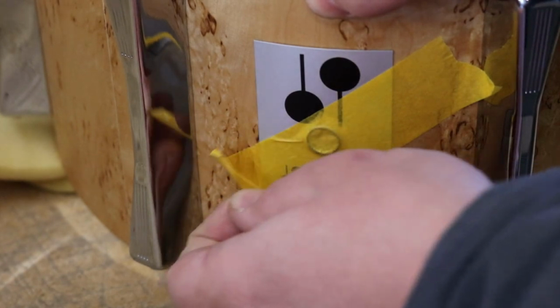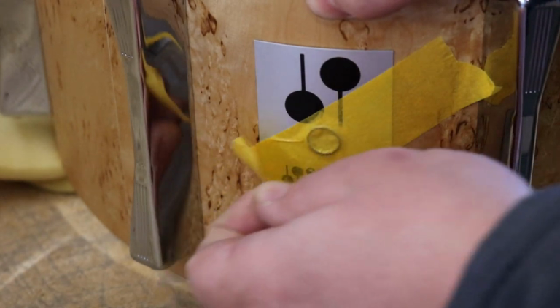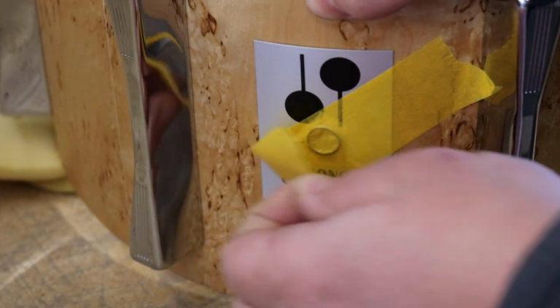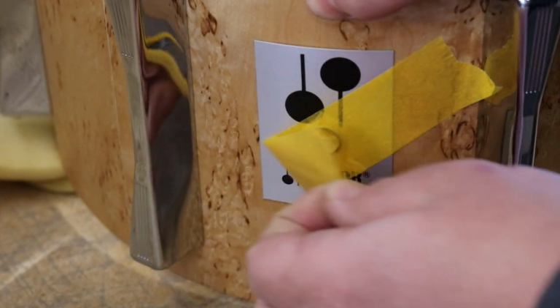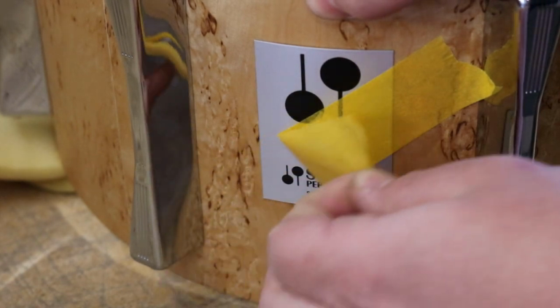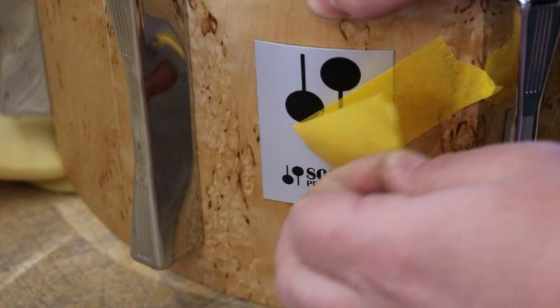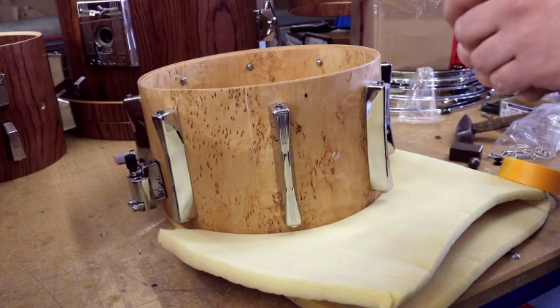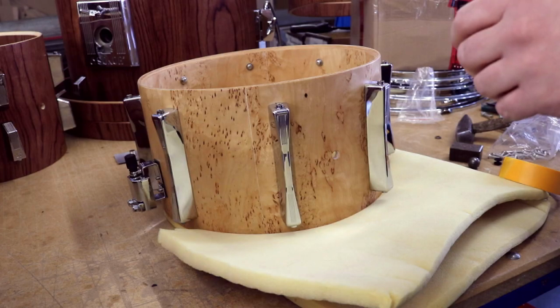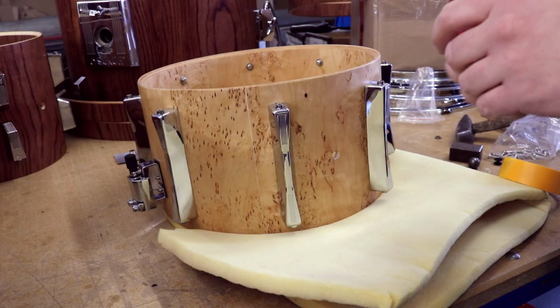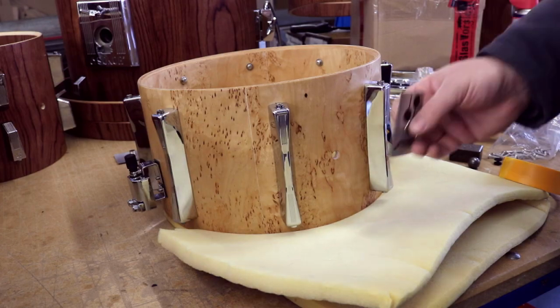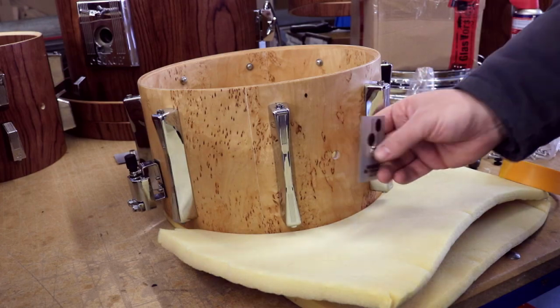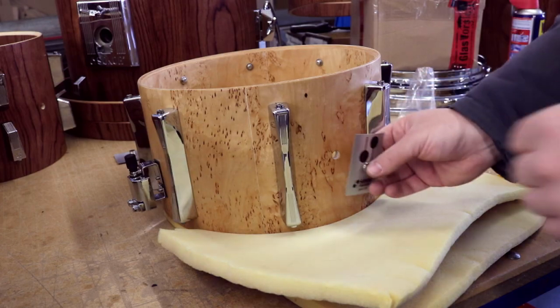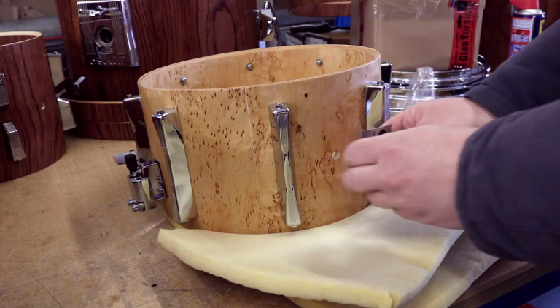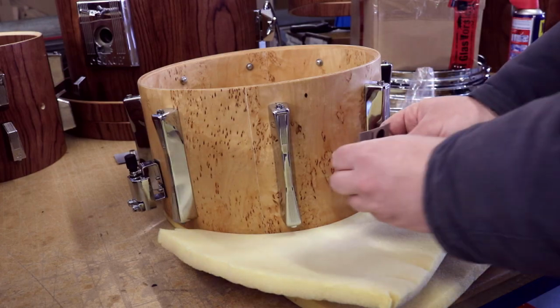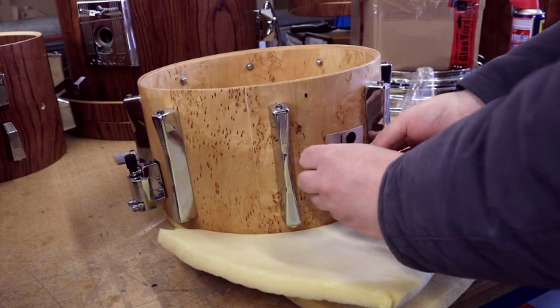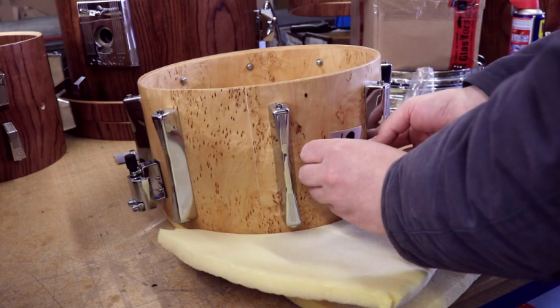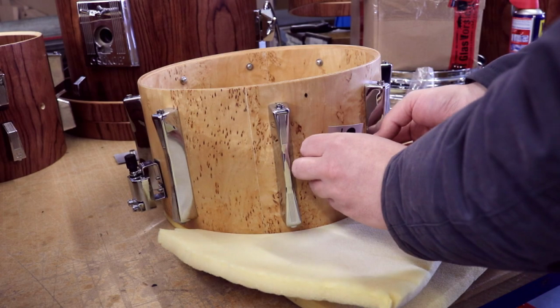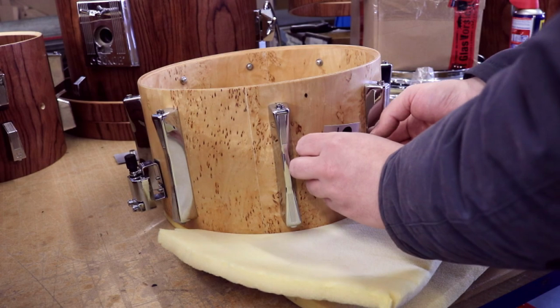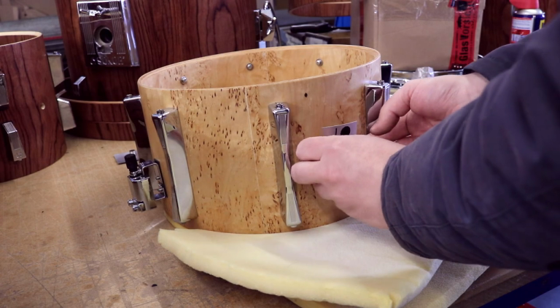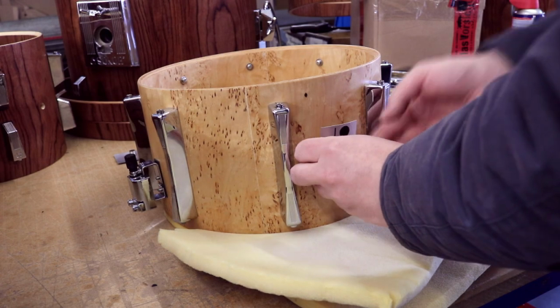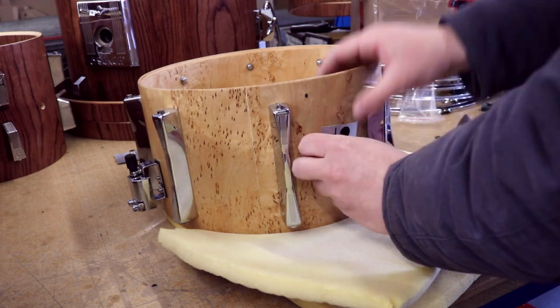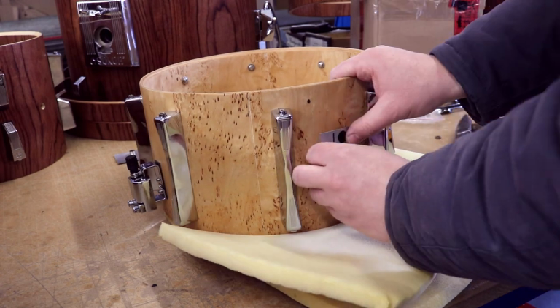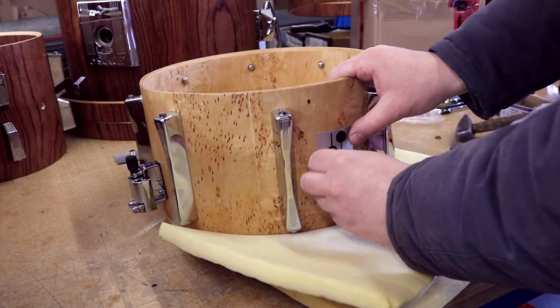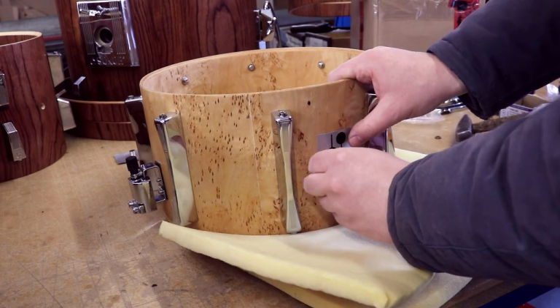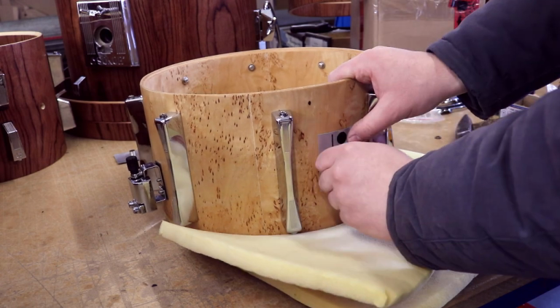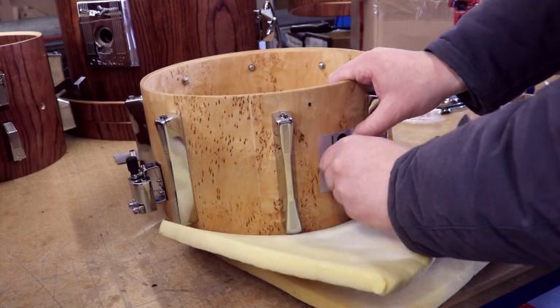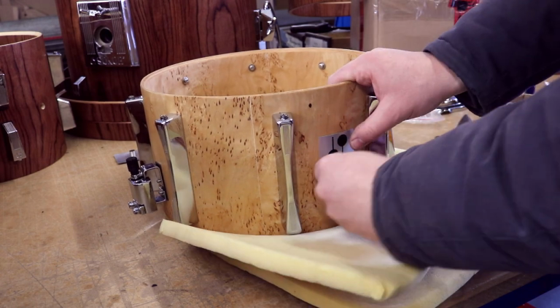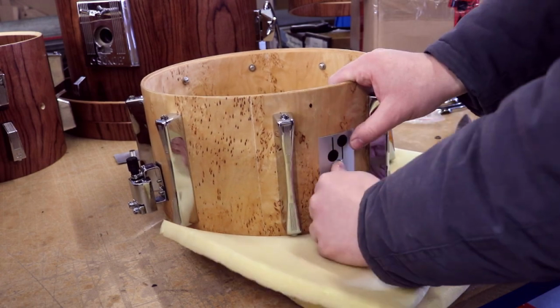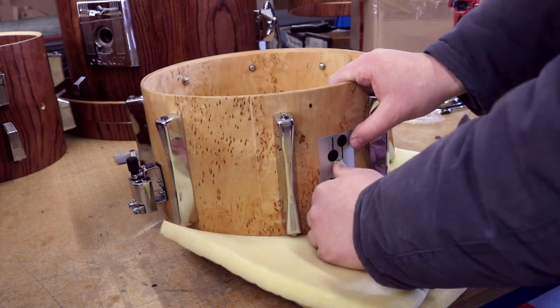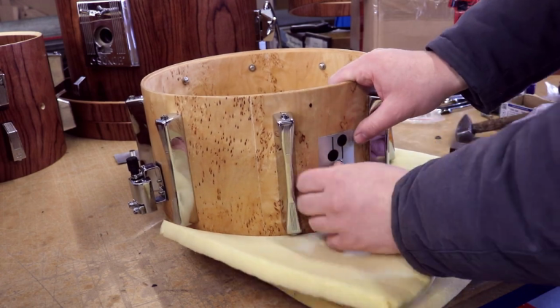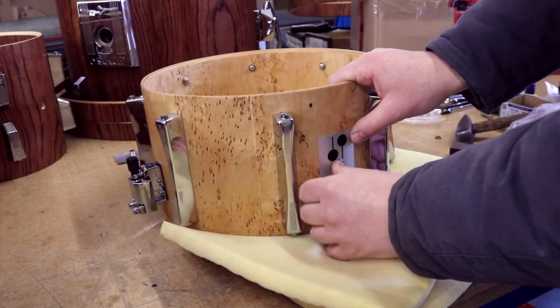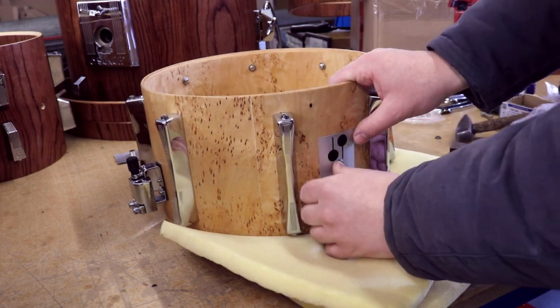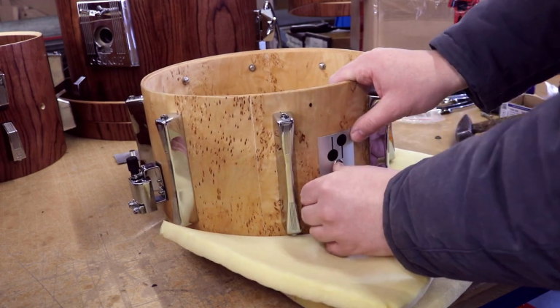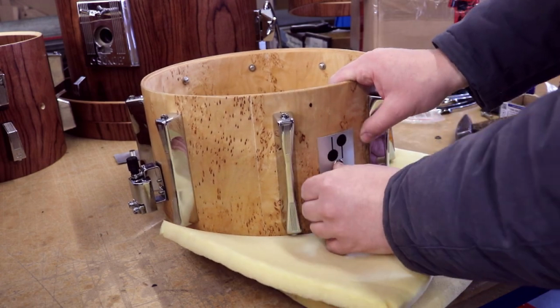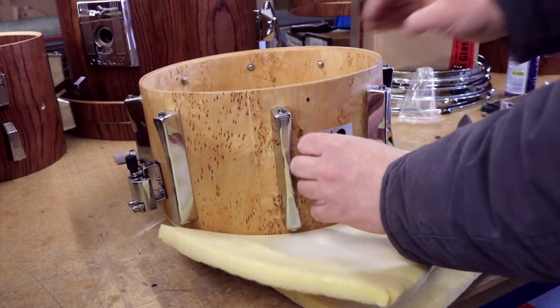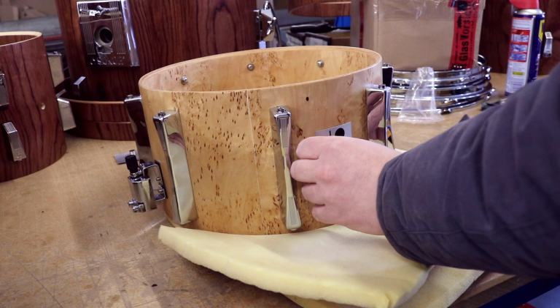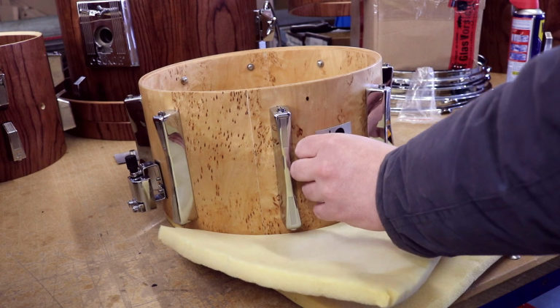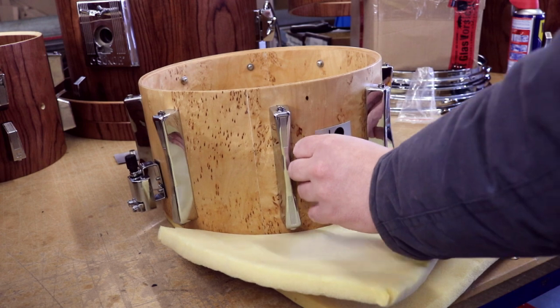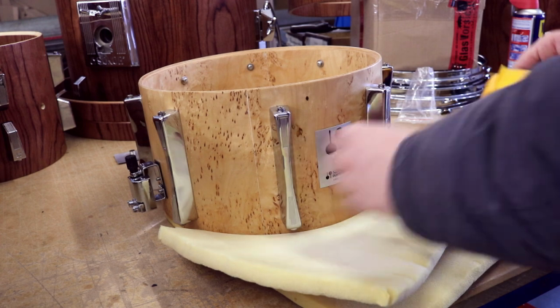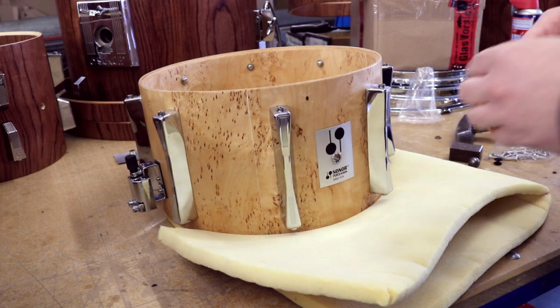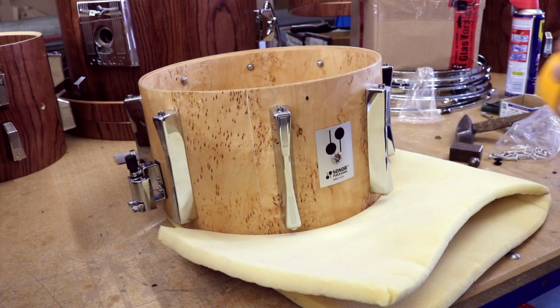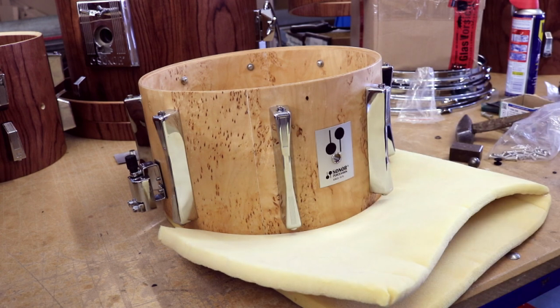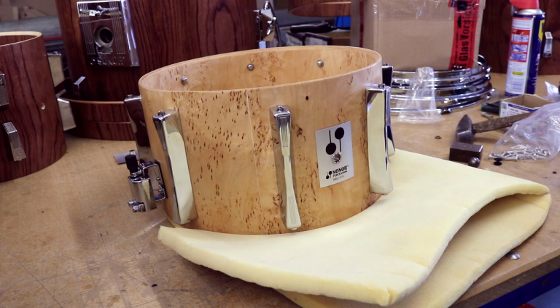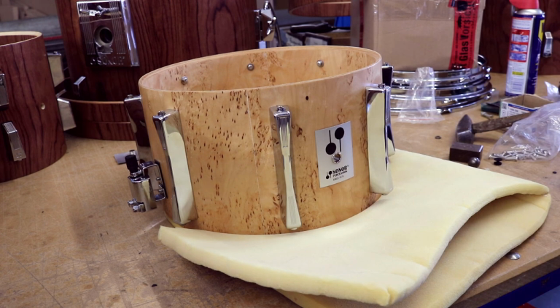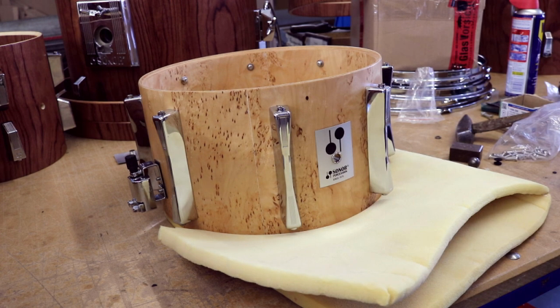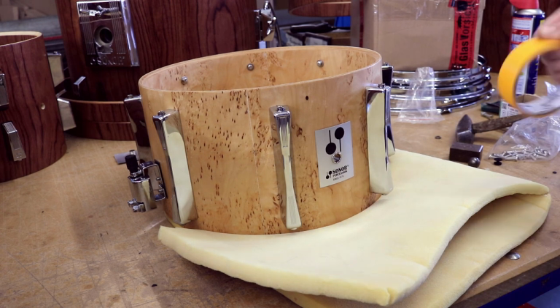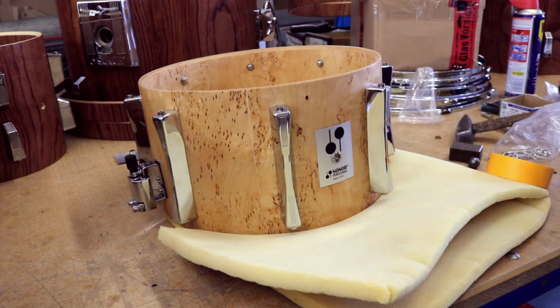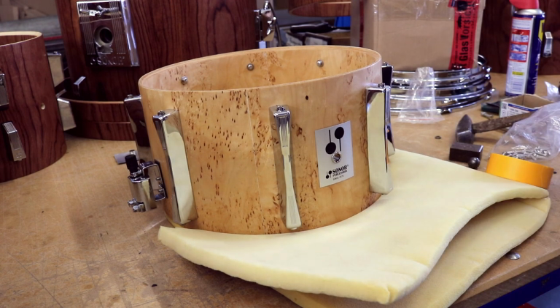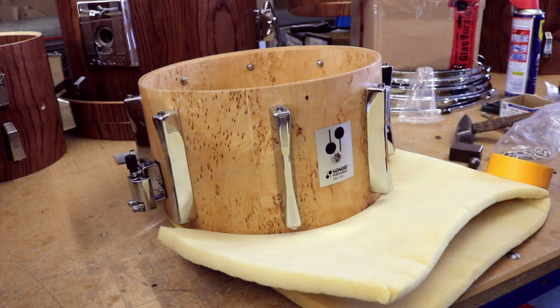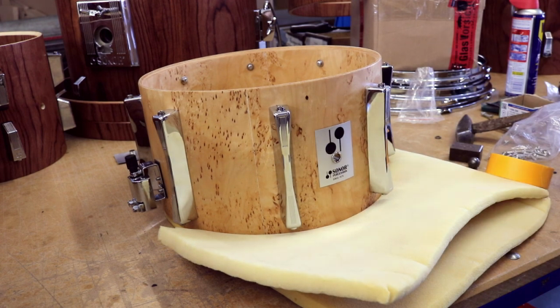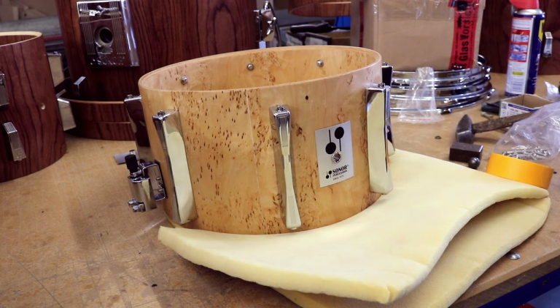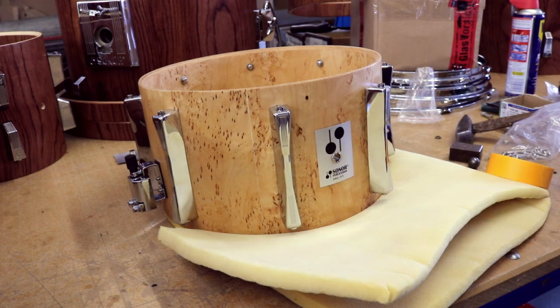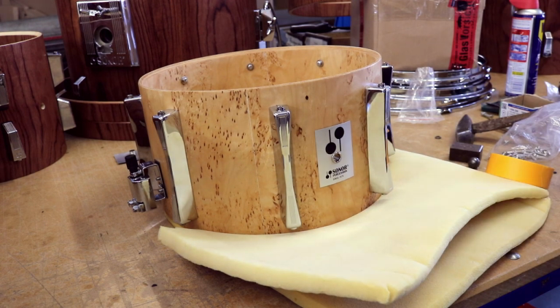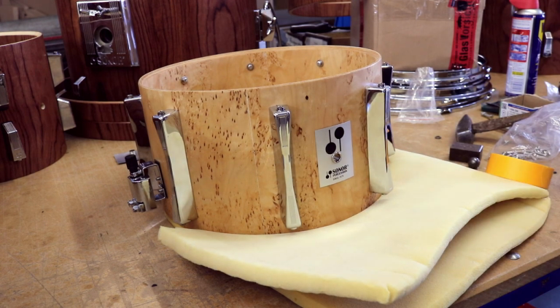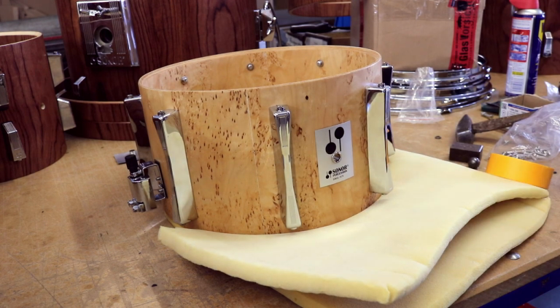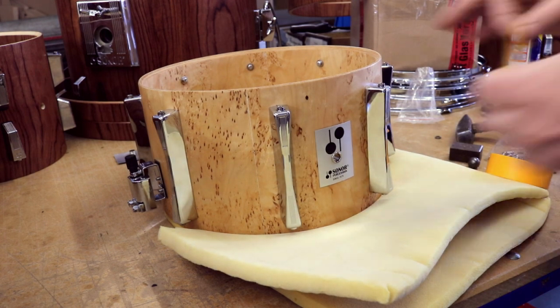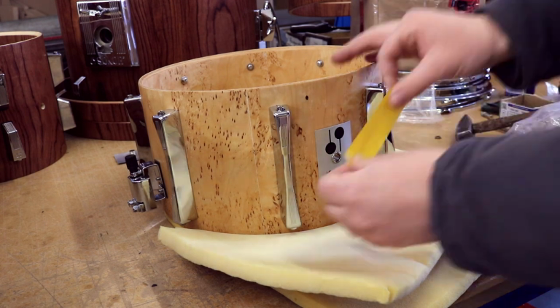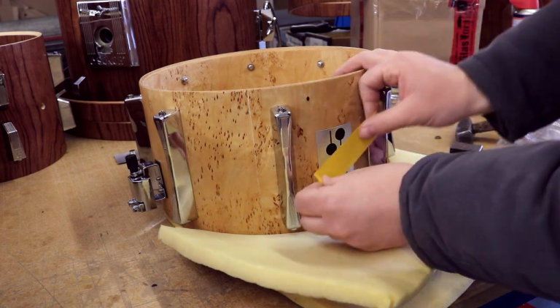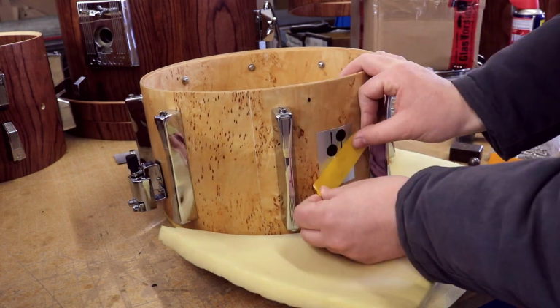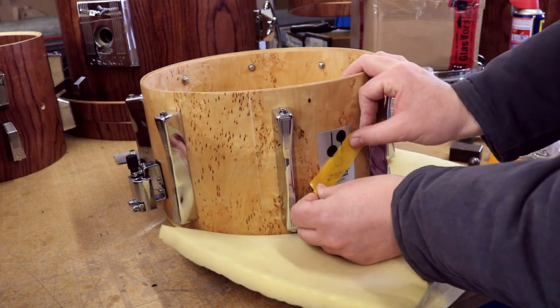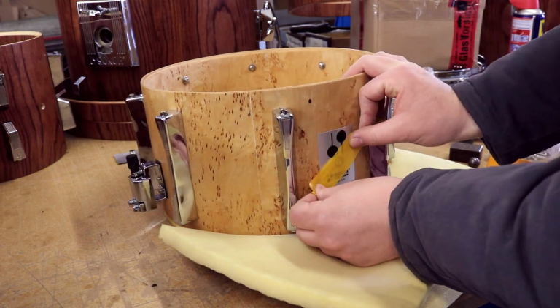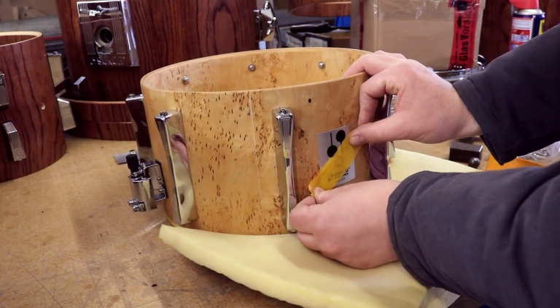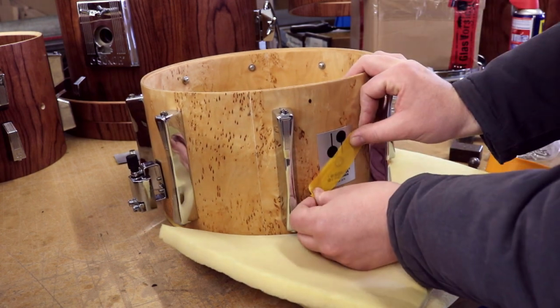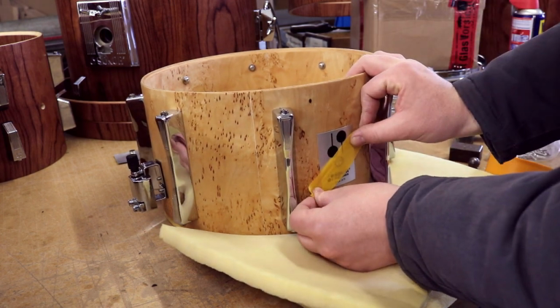Put the eyelet through the hole in the badge and stick it into the shell. Then put some masking tape on the outside to make sure everything stays in place.